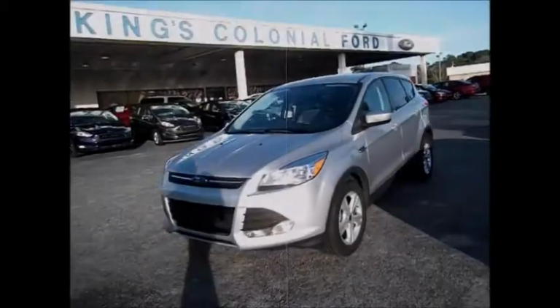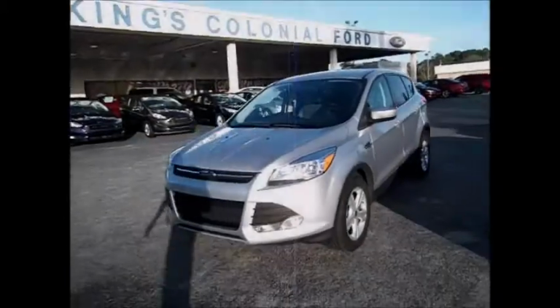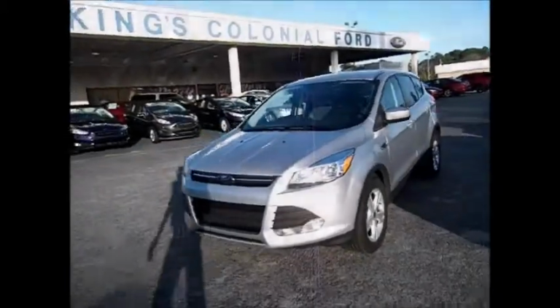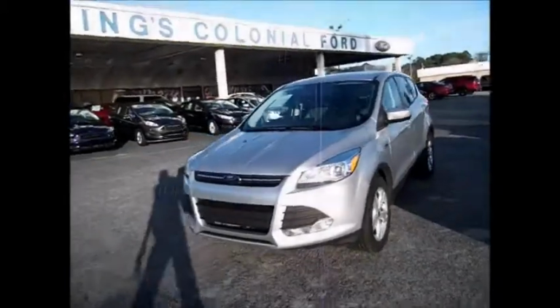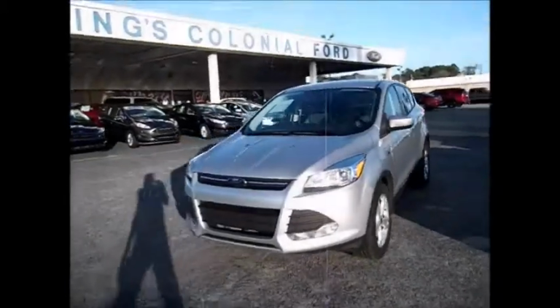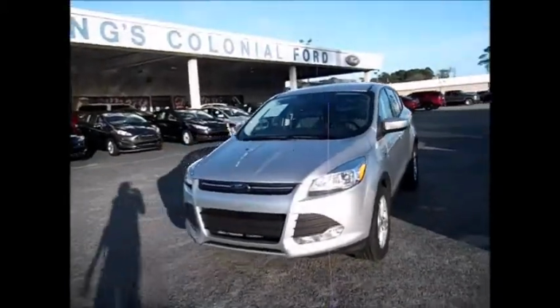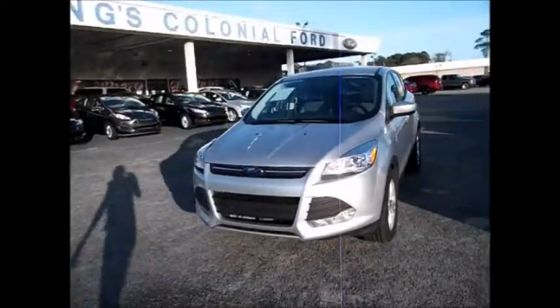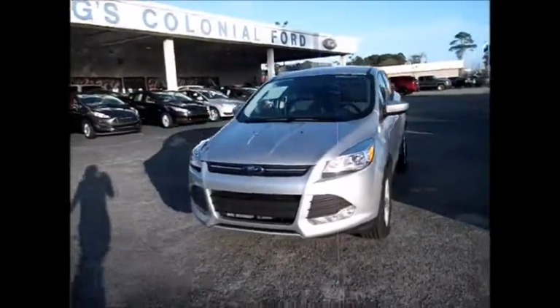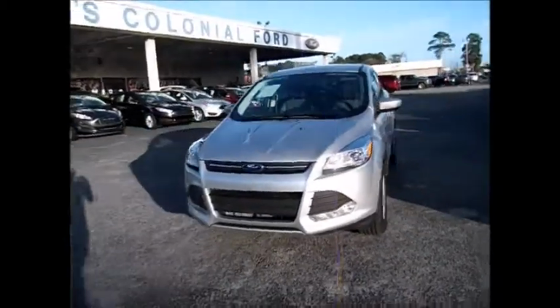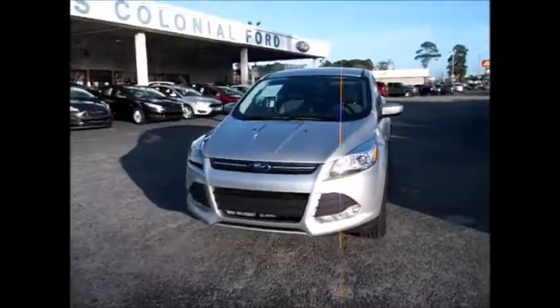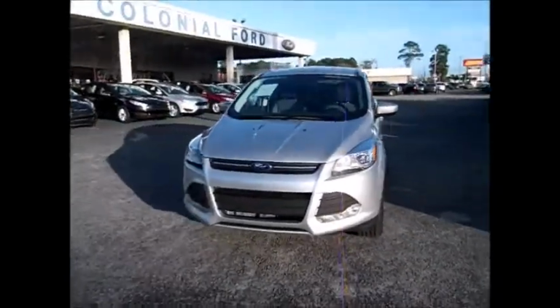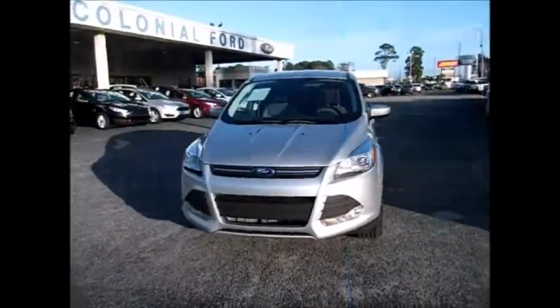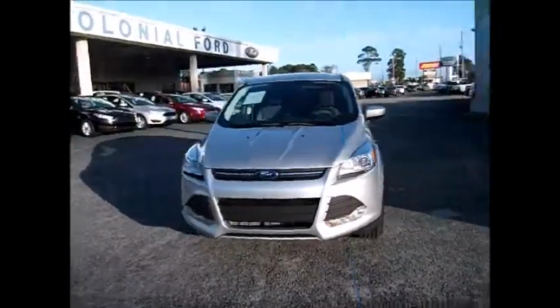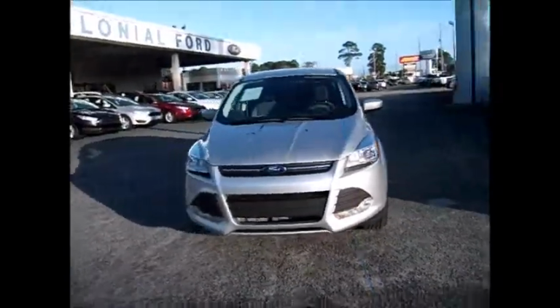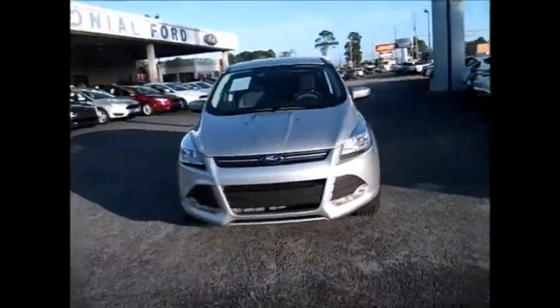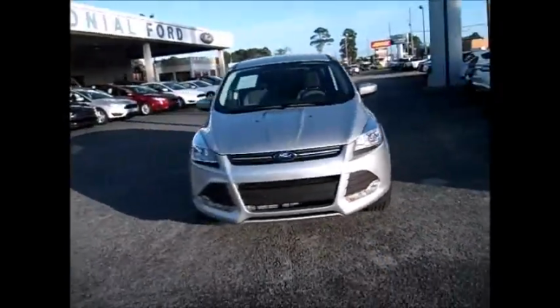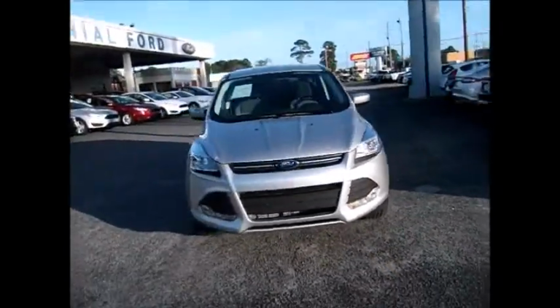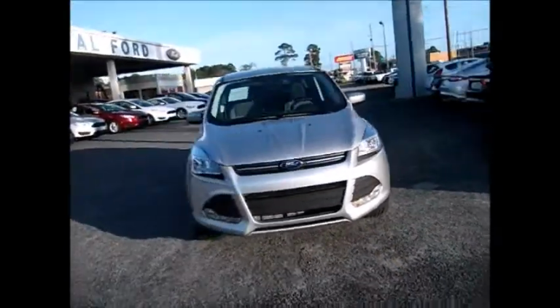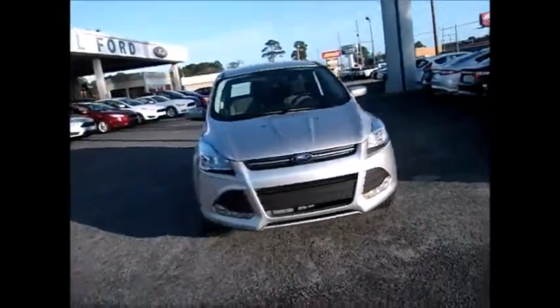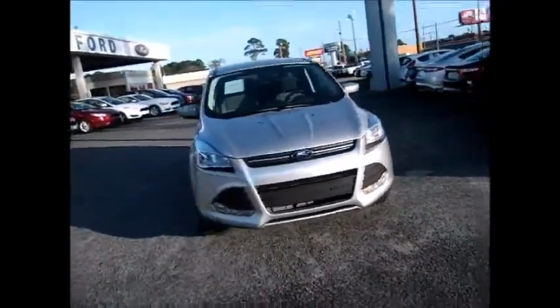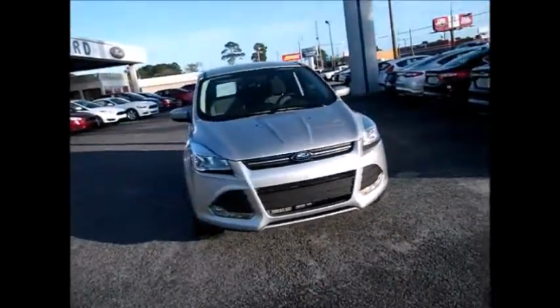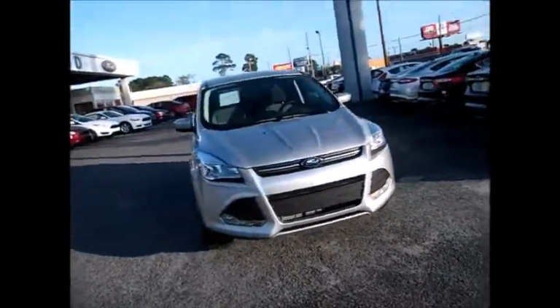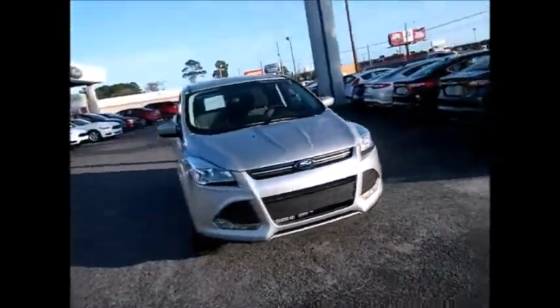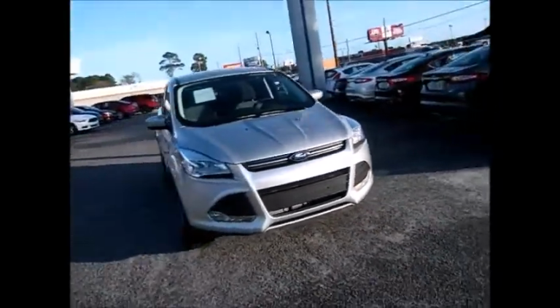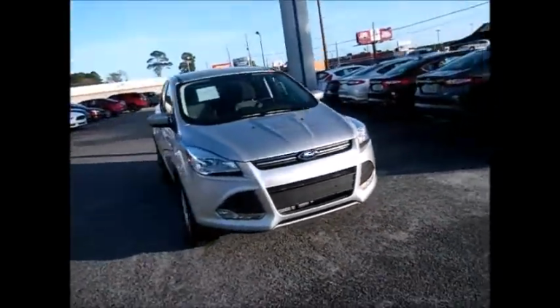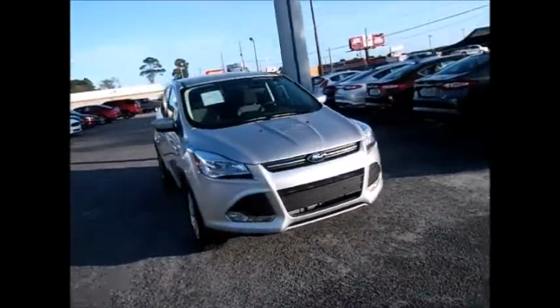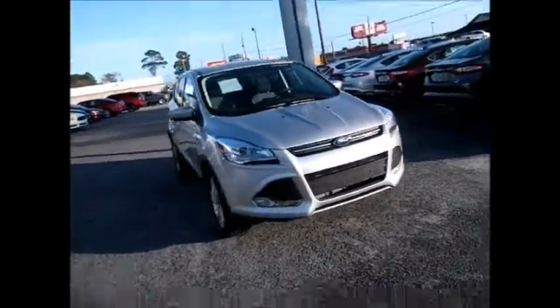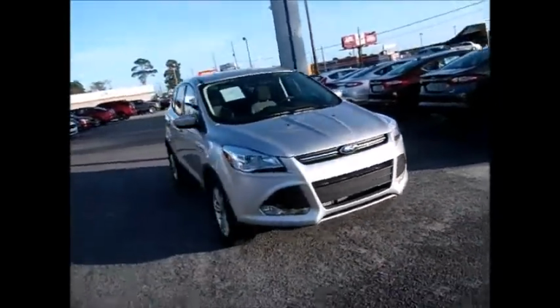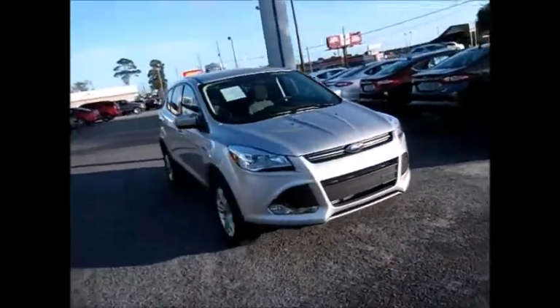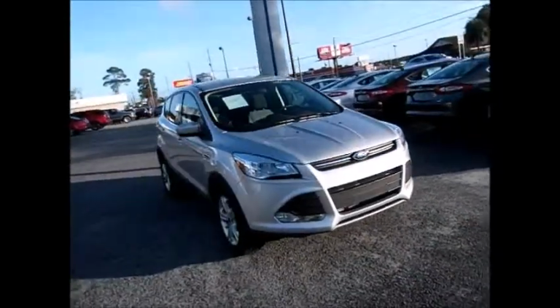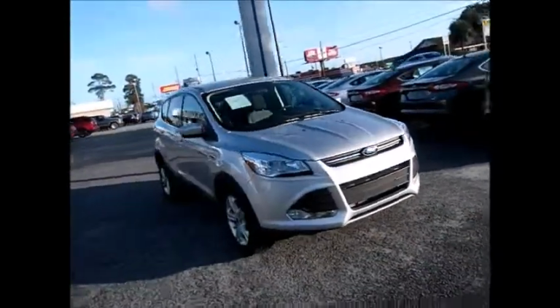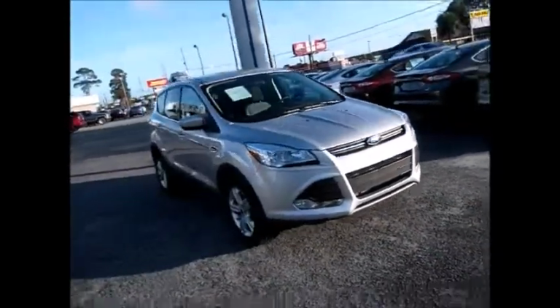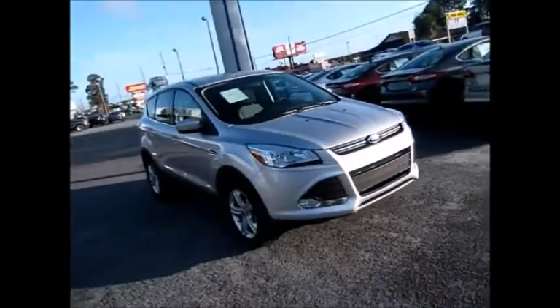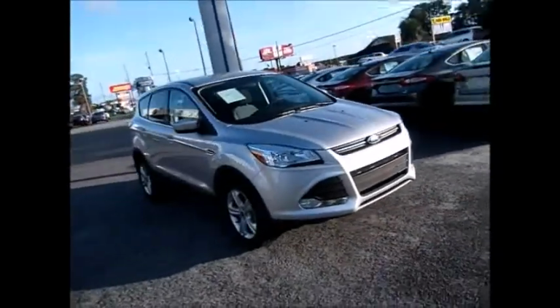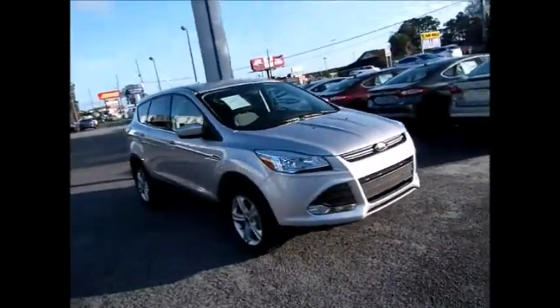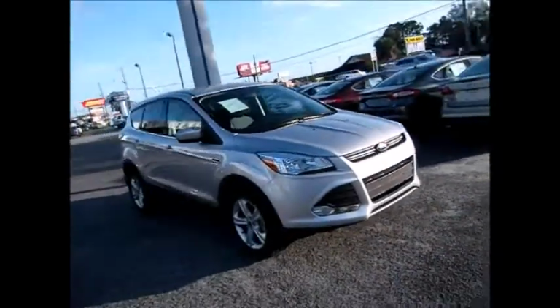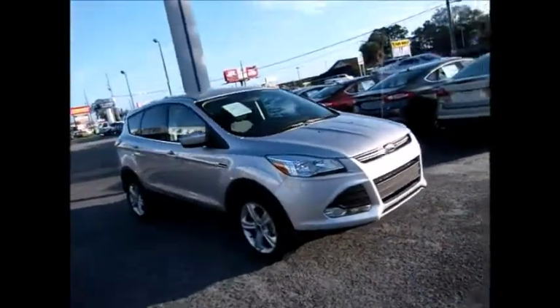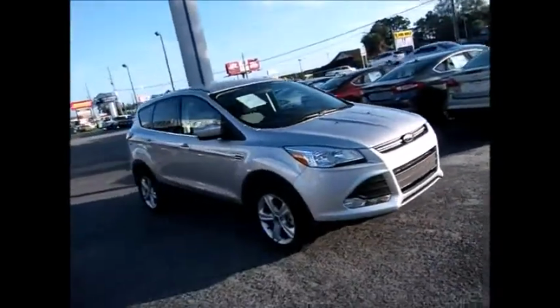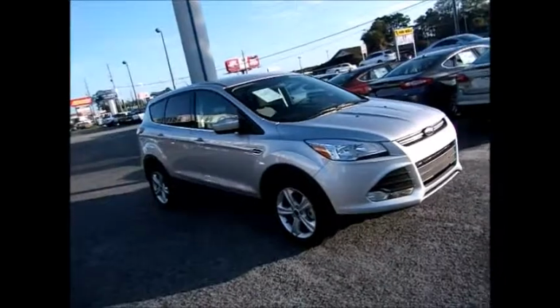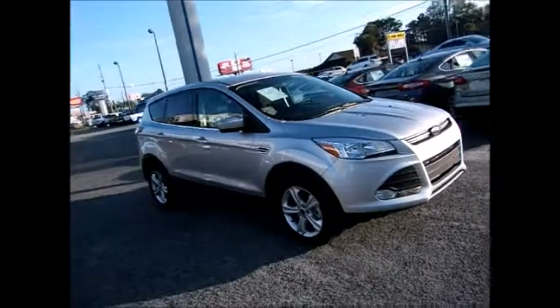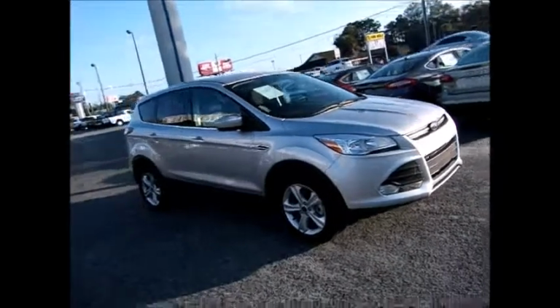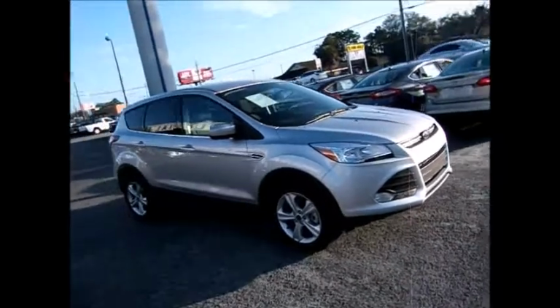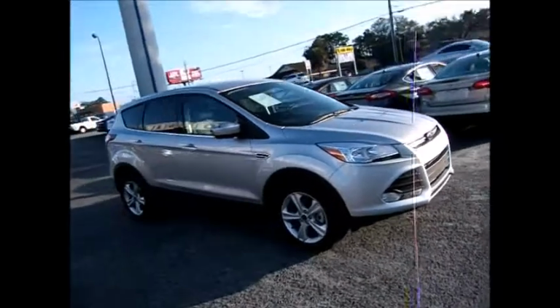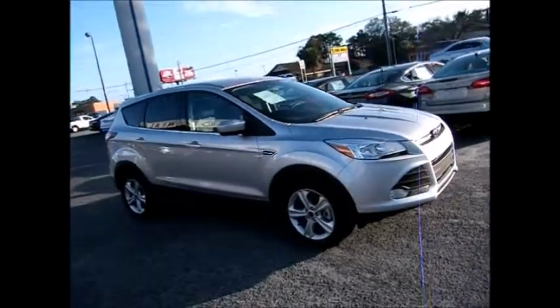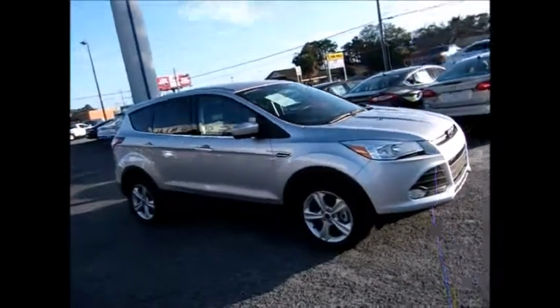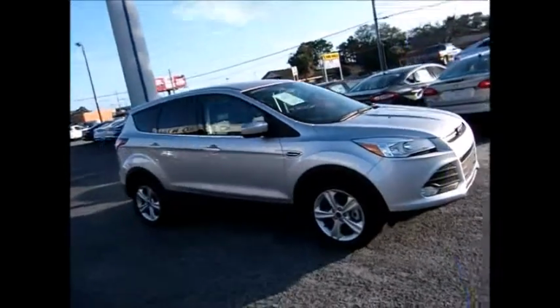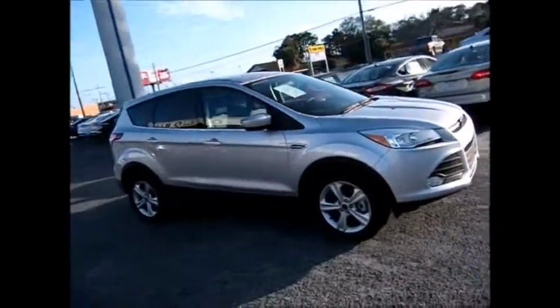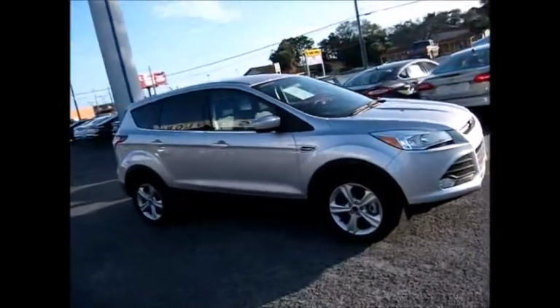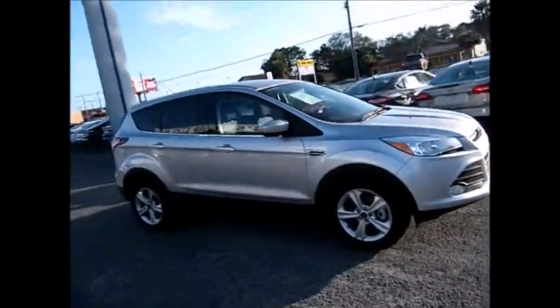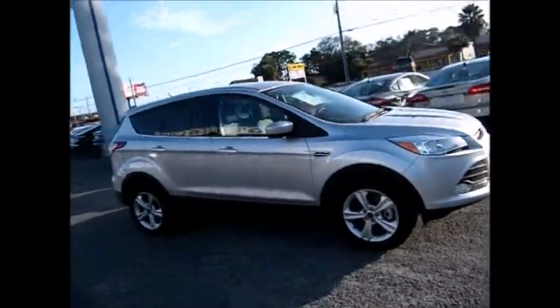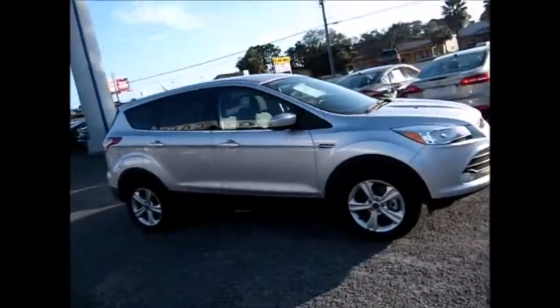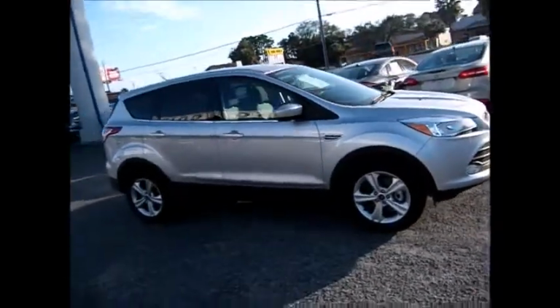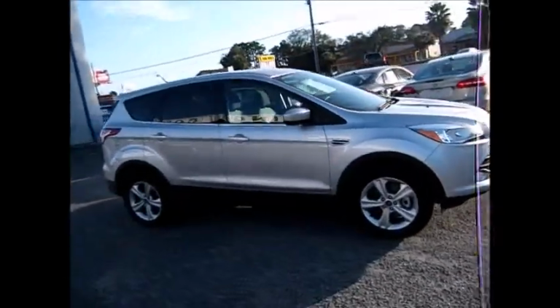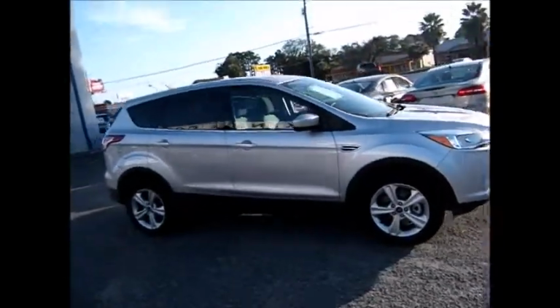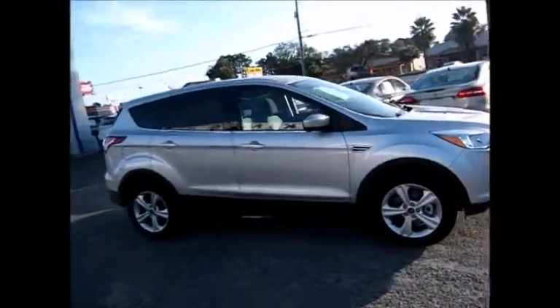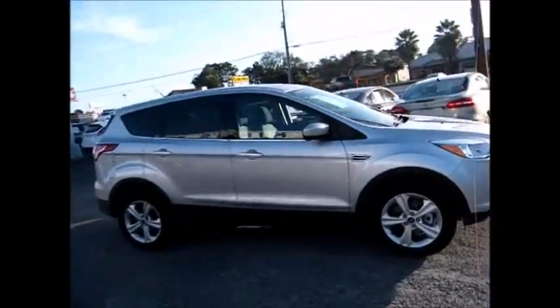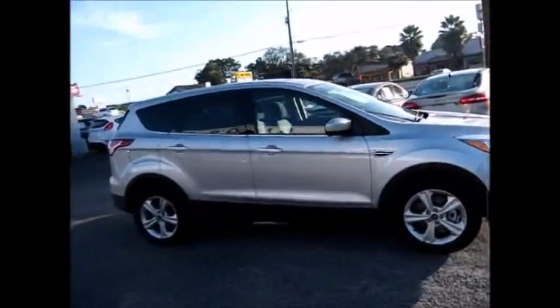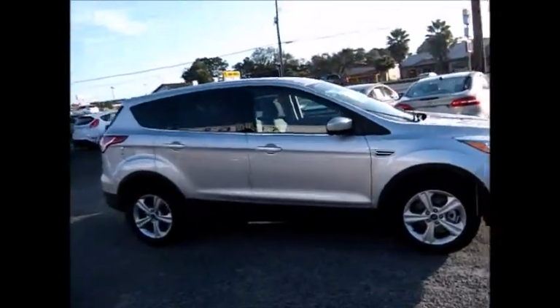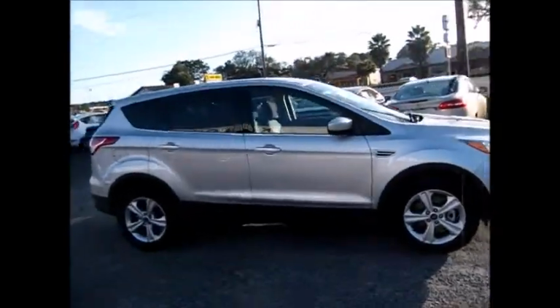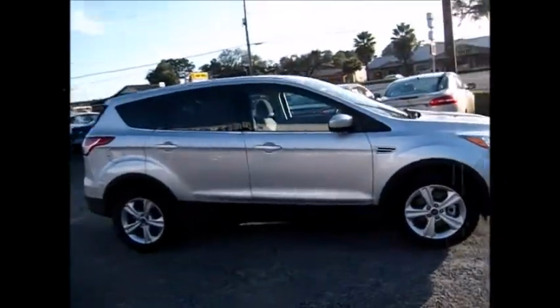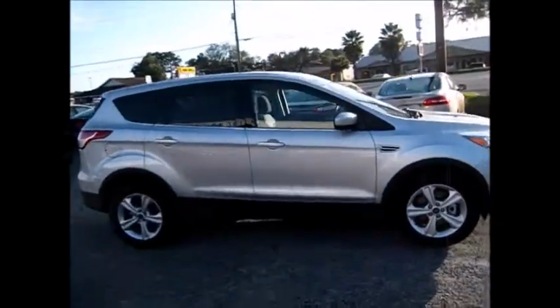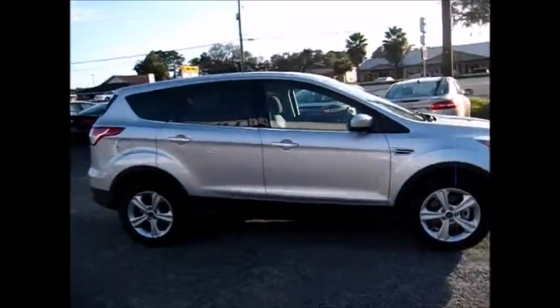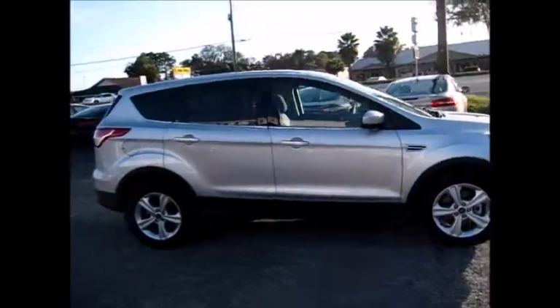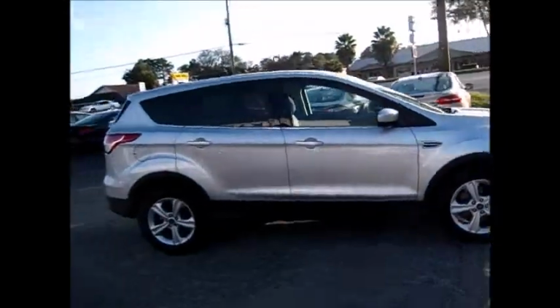Hello and welcome to King's Colonial Ford. Today we're looking at a 2015 Ford Escape with the EcoBoost motor.